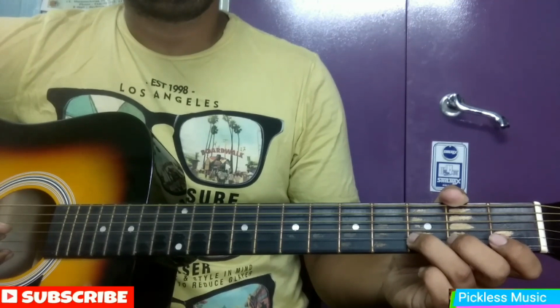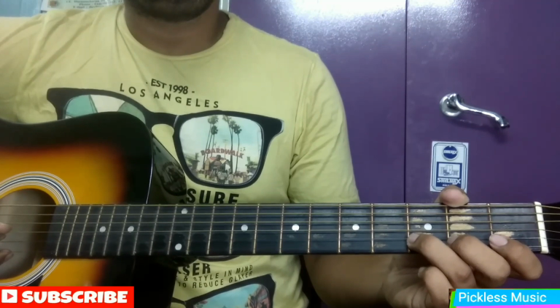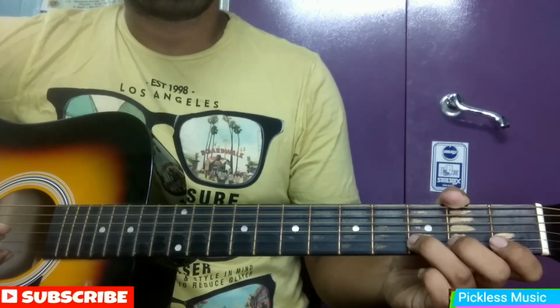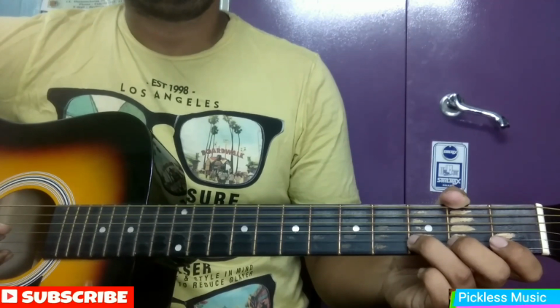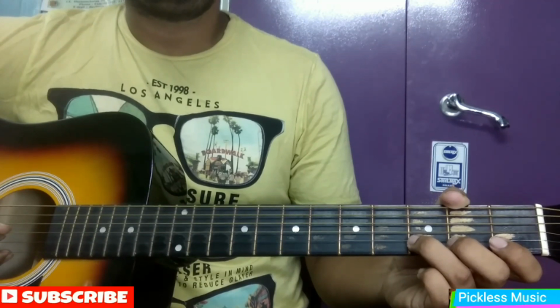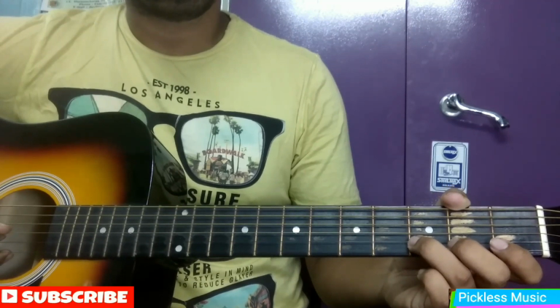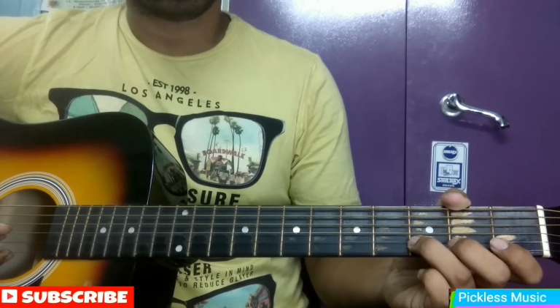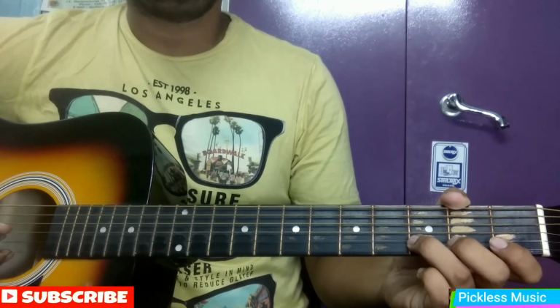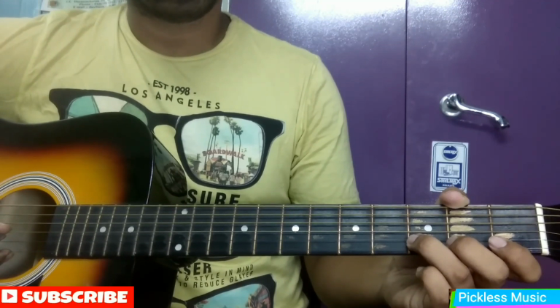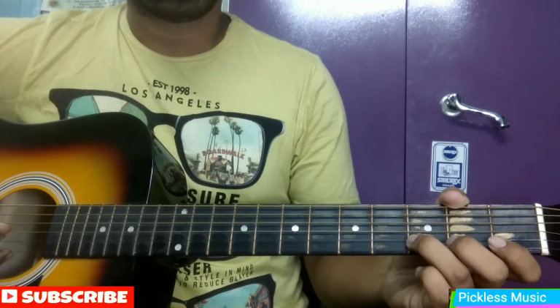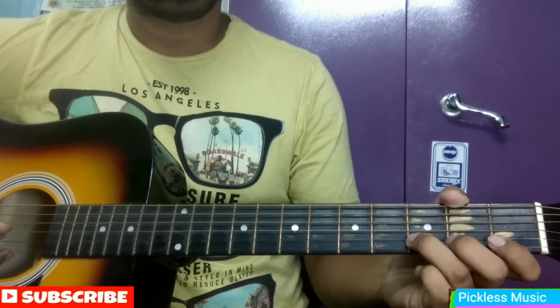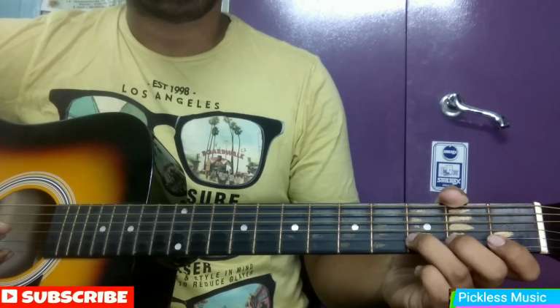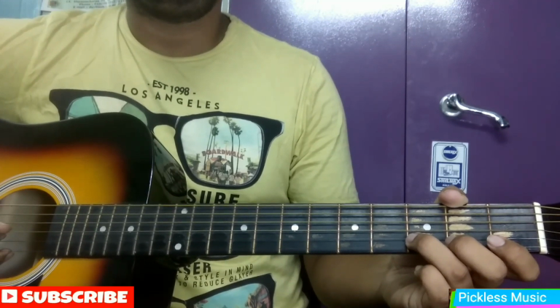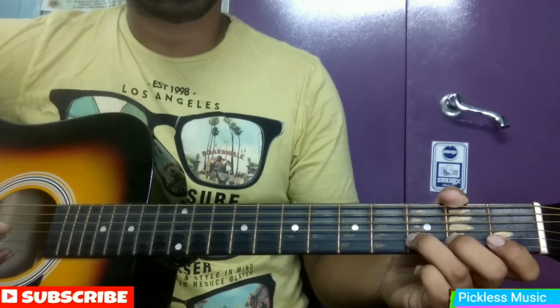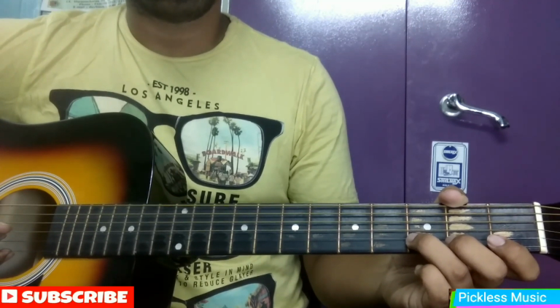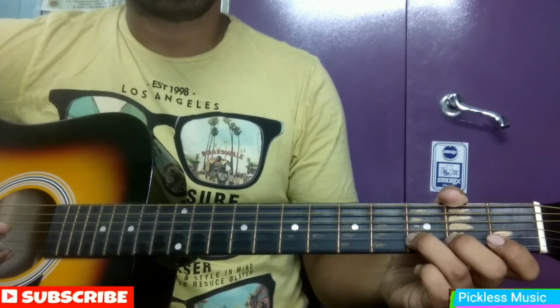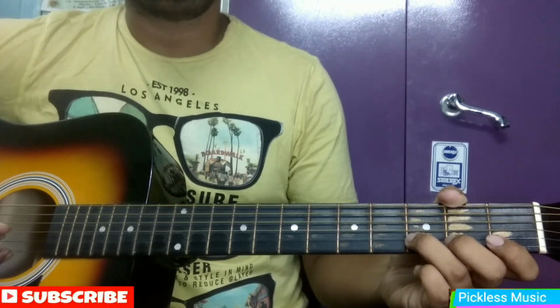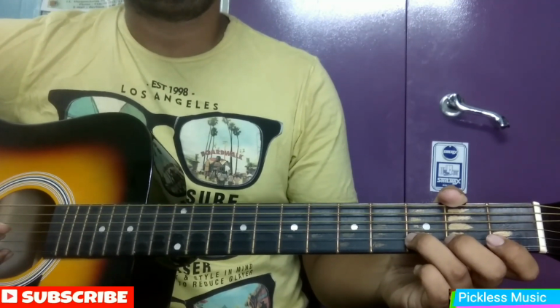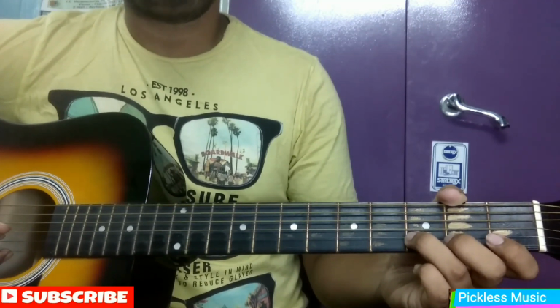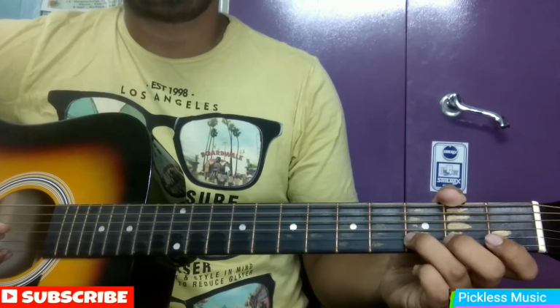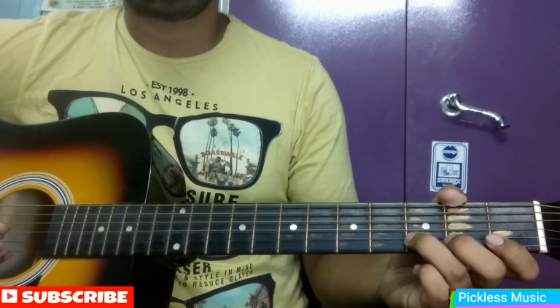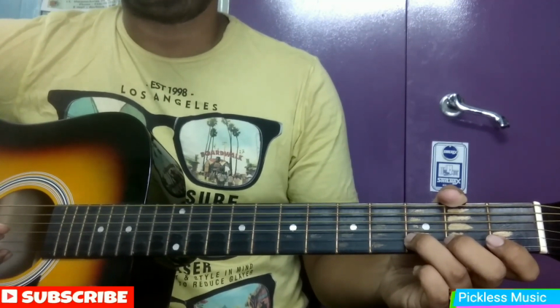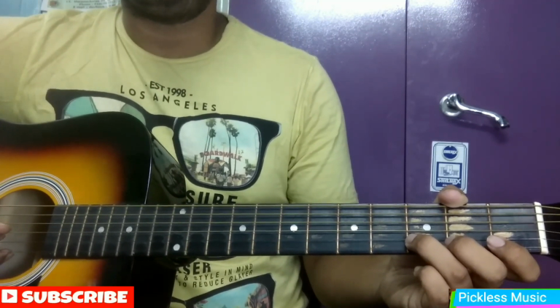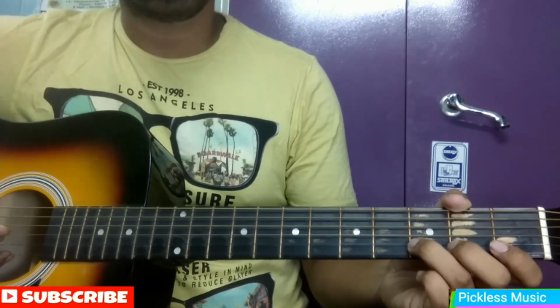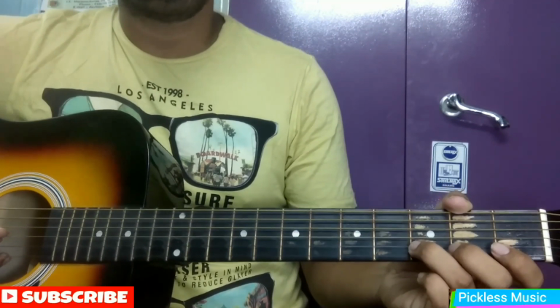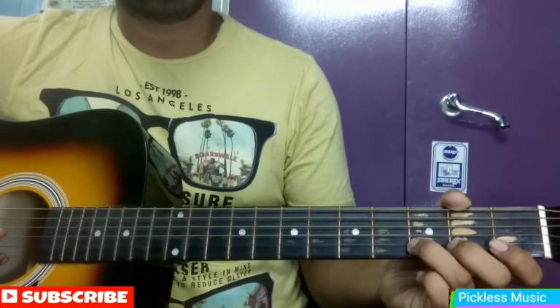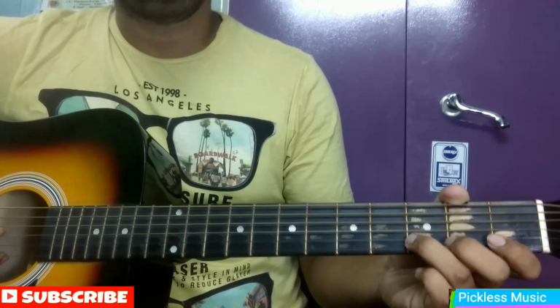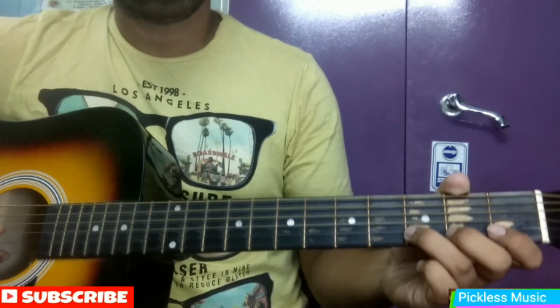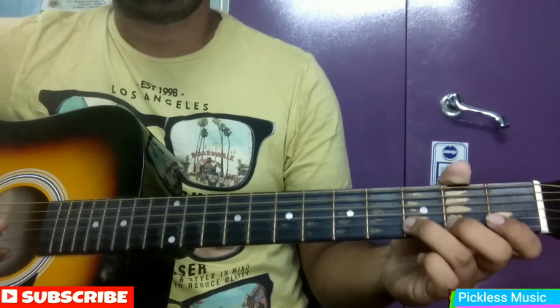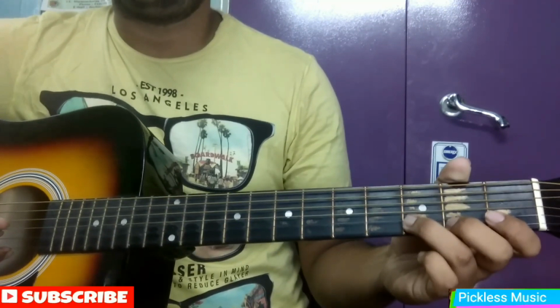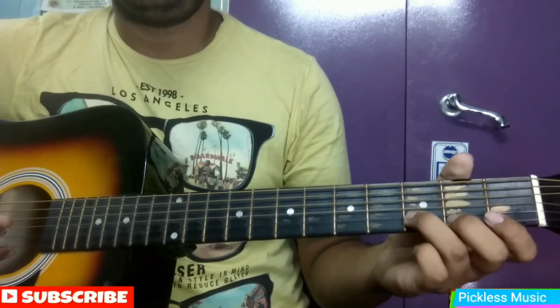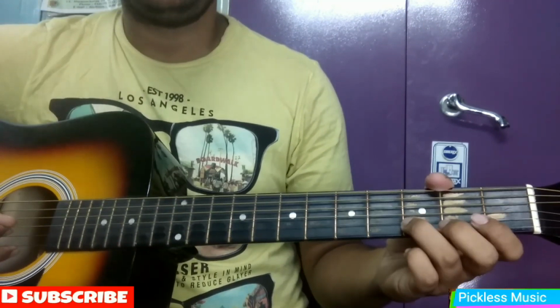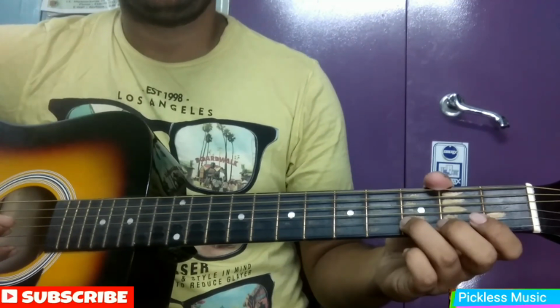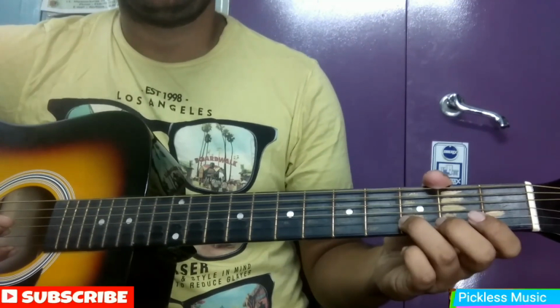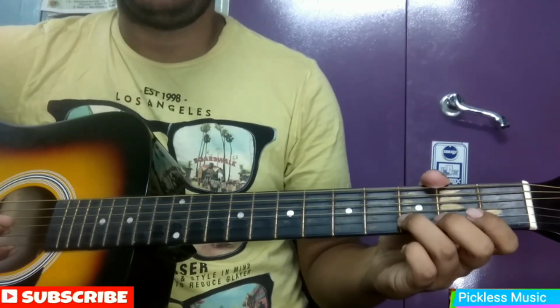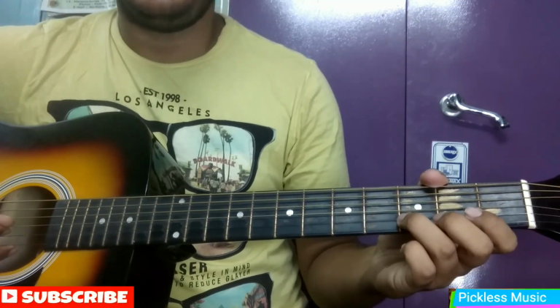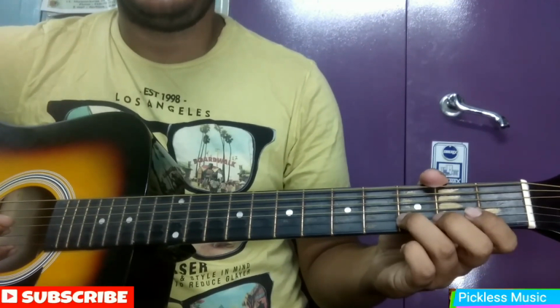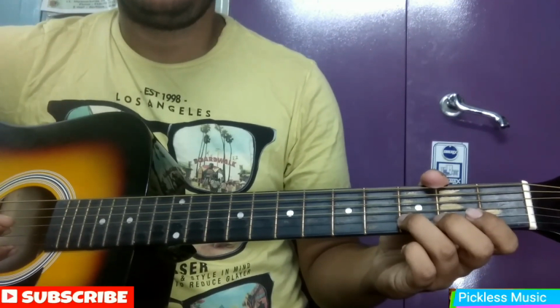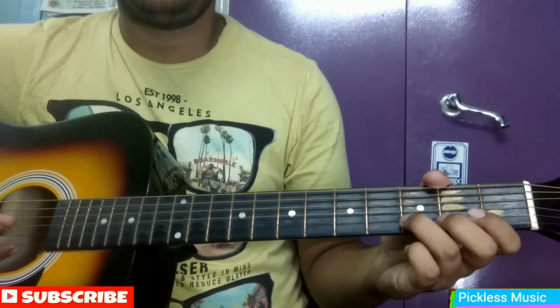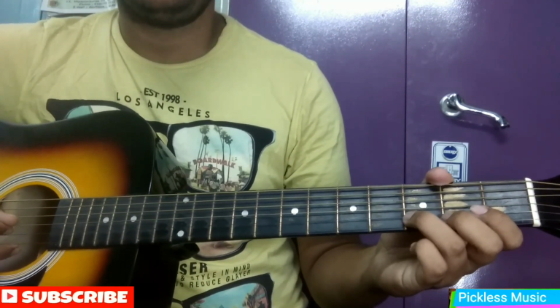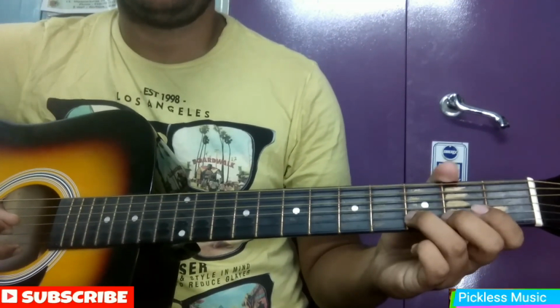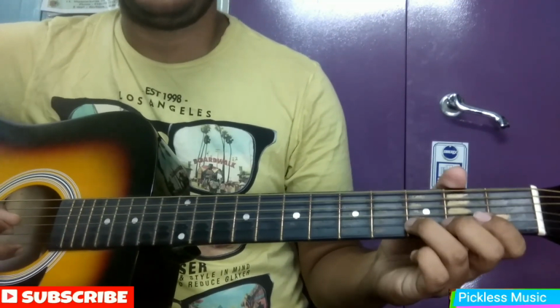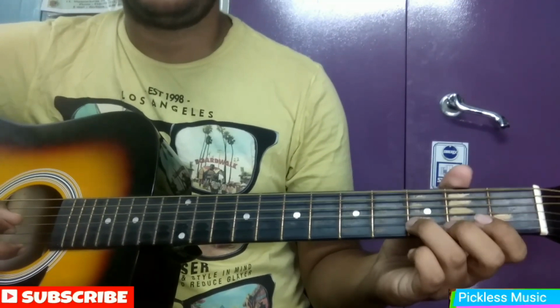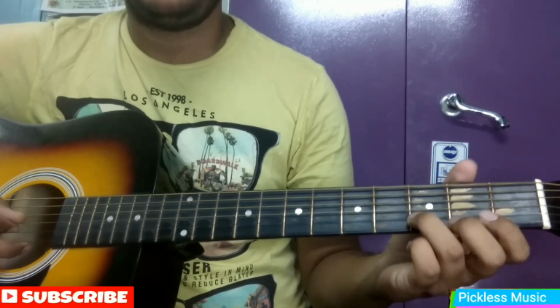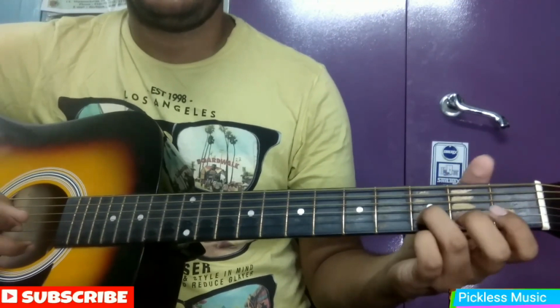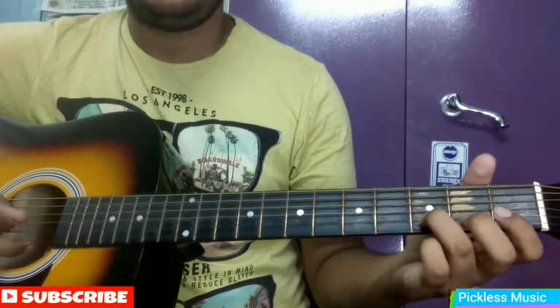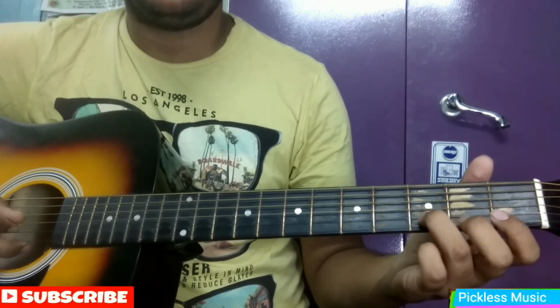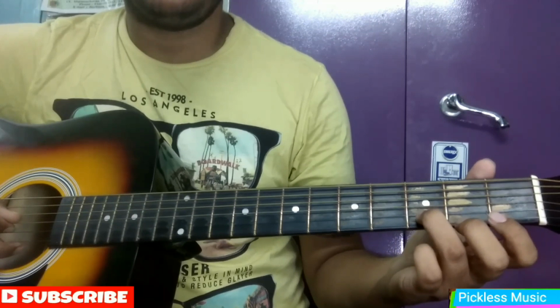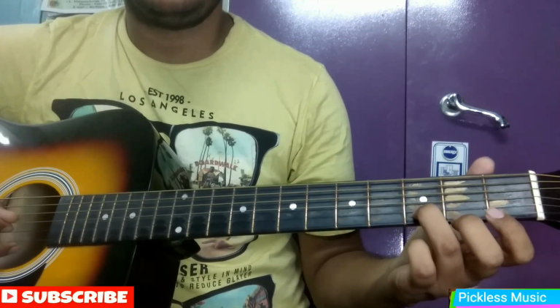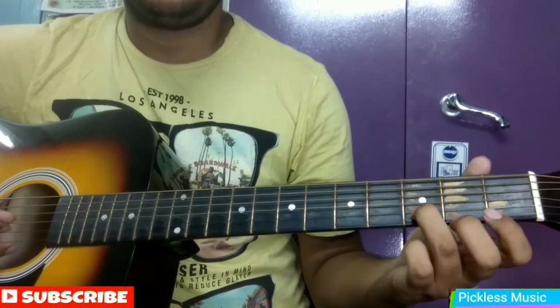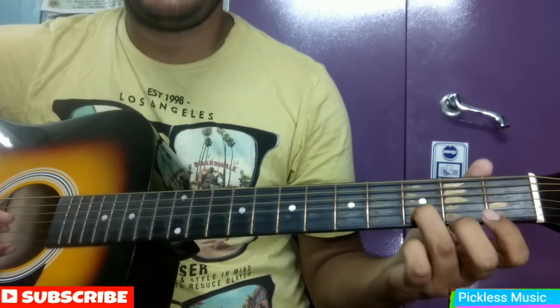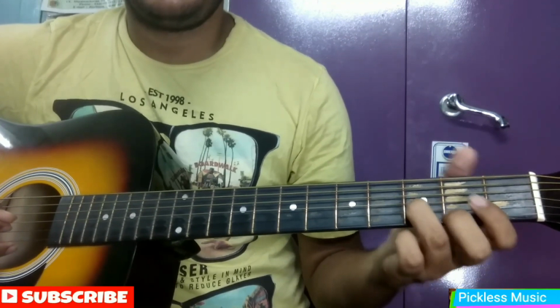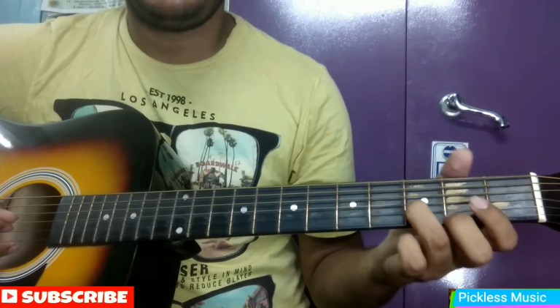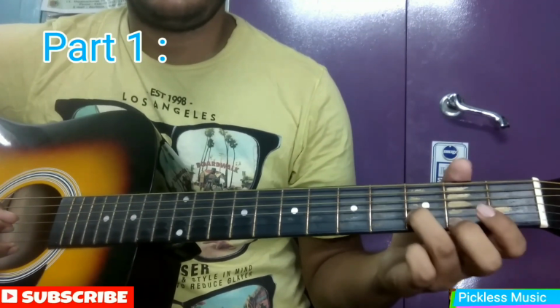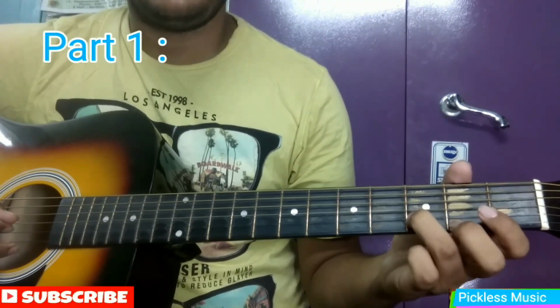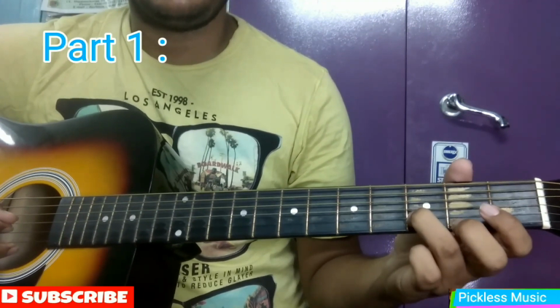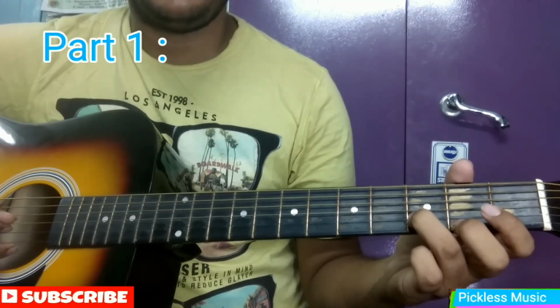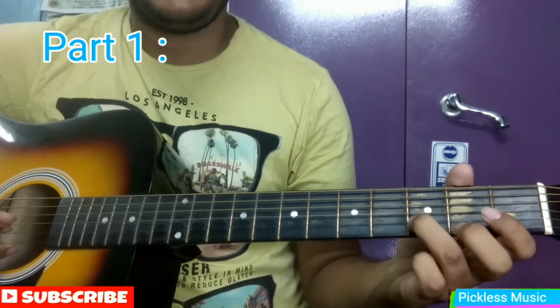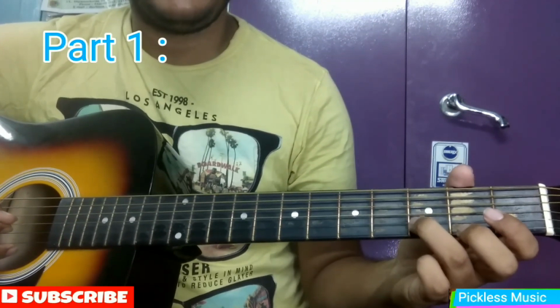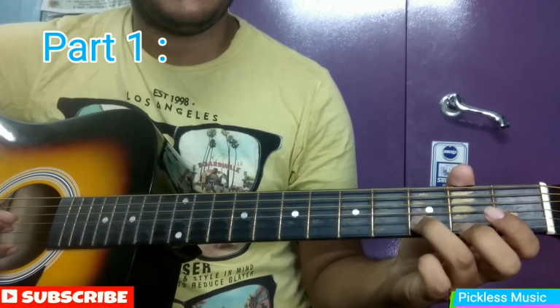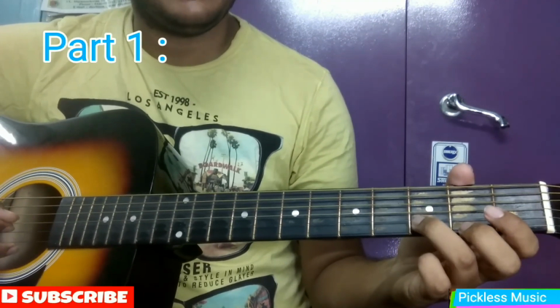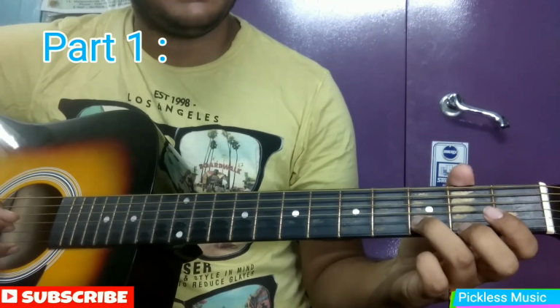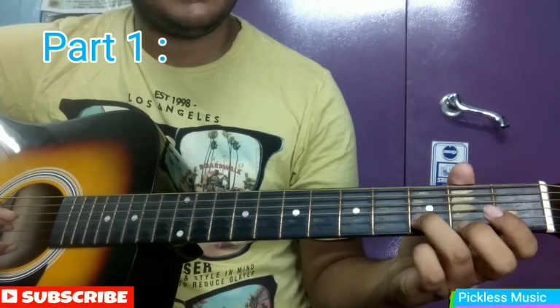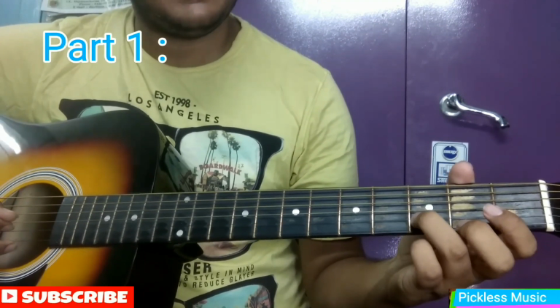We will break the intro into a number of parts. So let's learn the first part — the first part goes something like this.